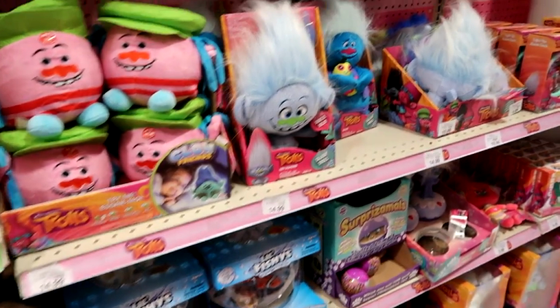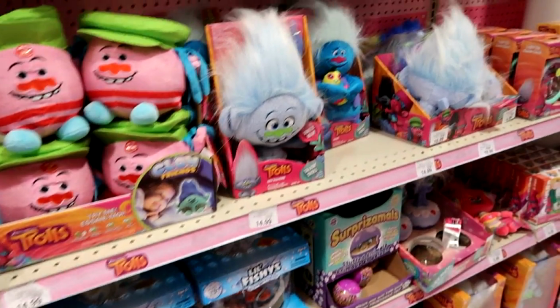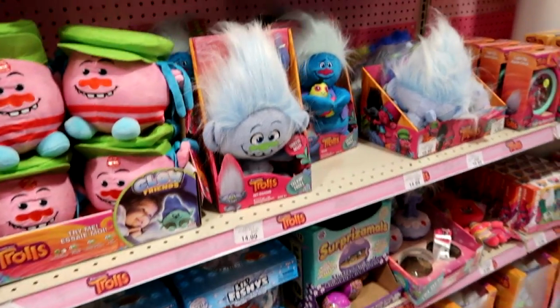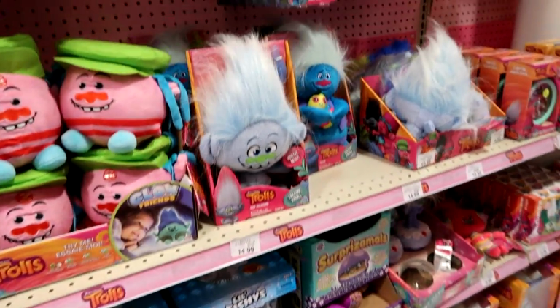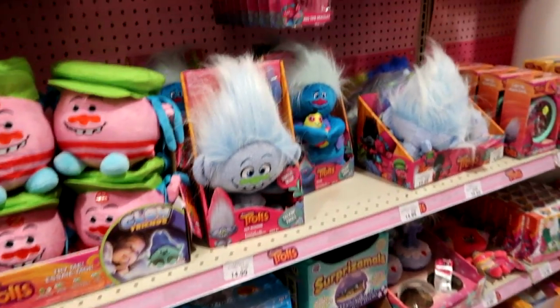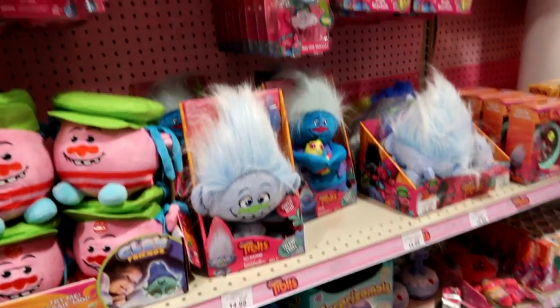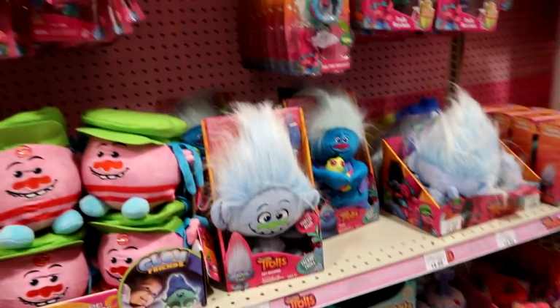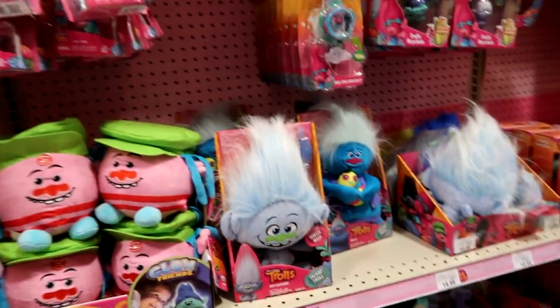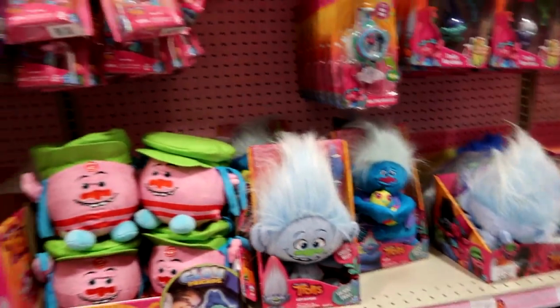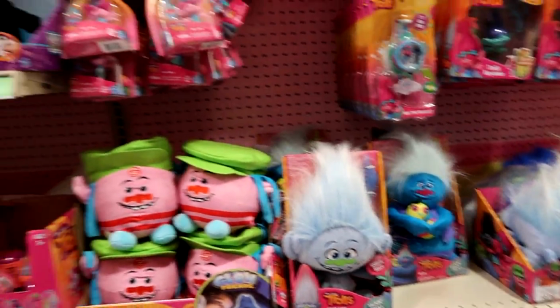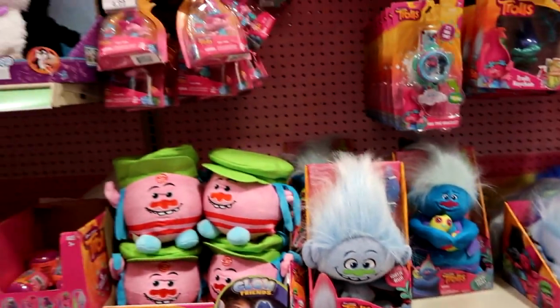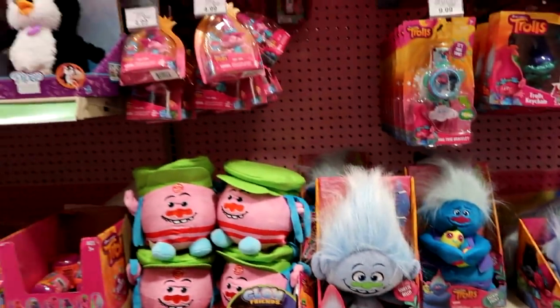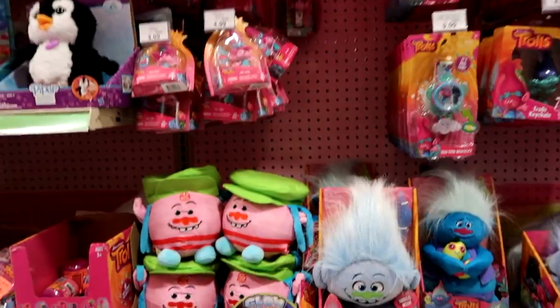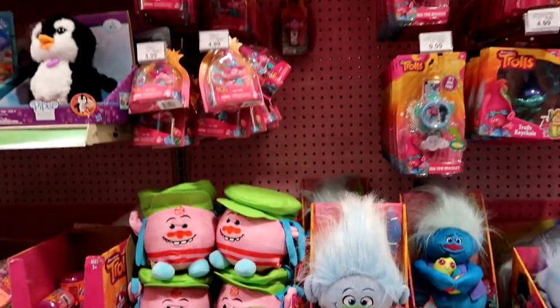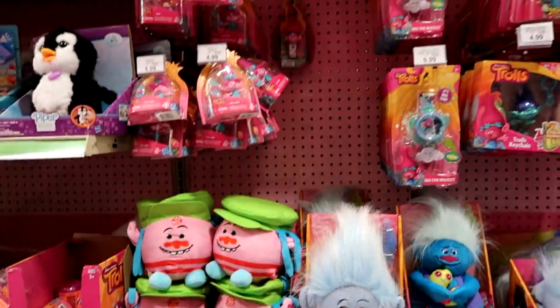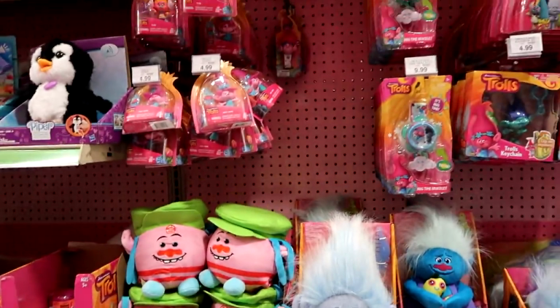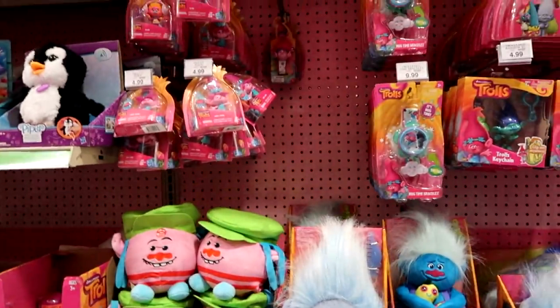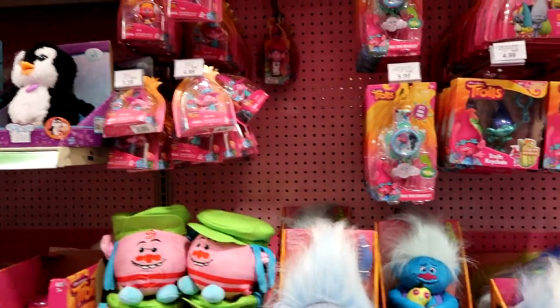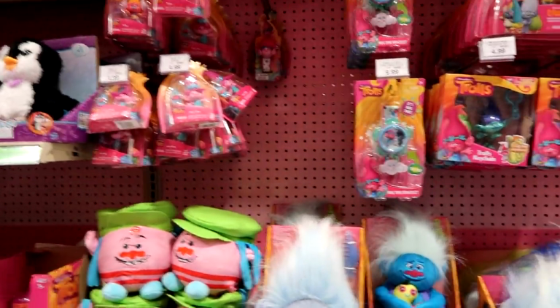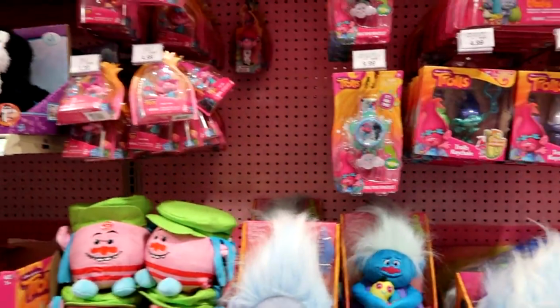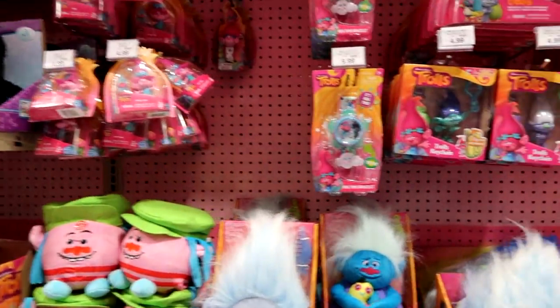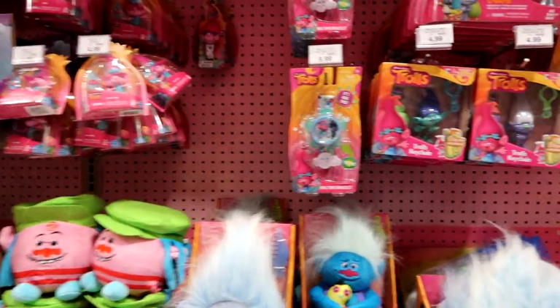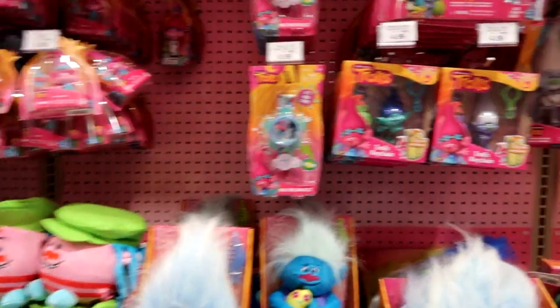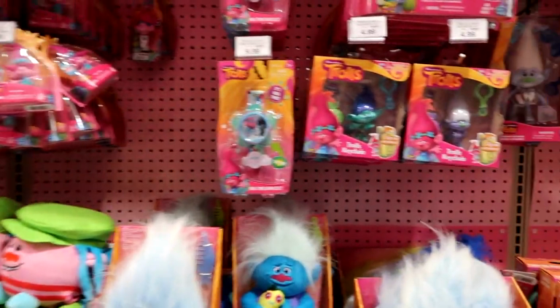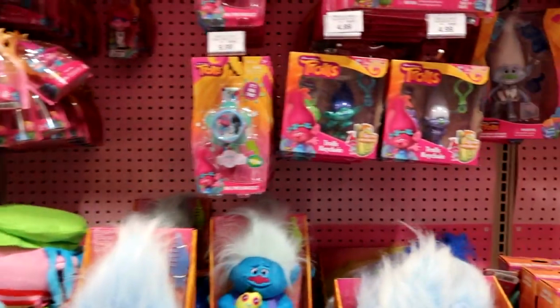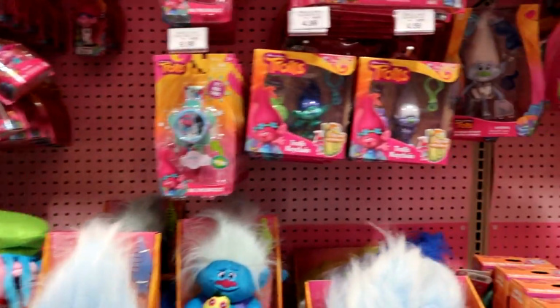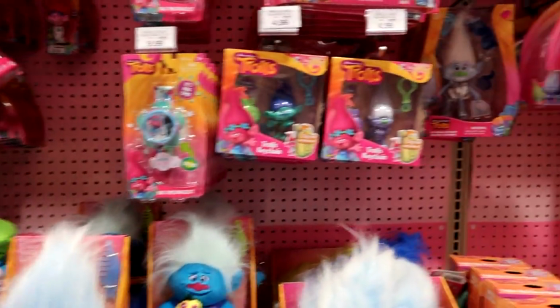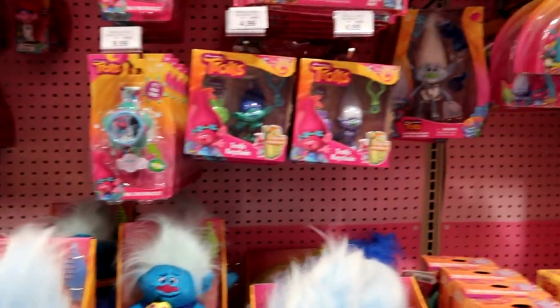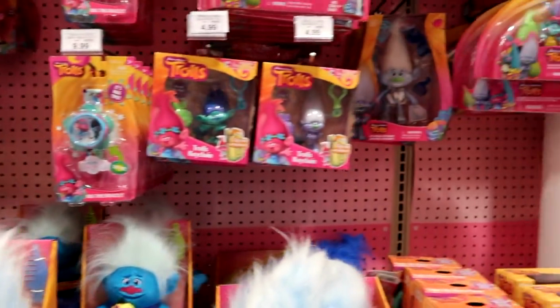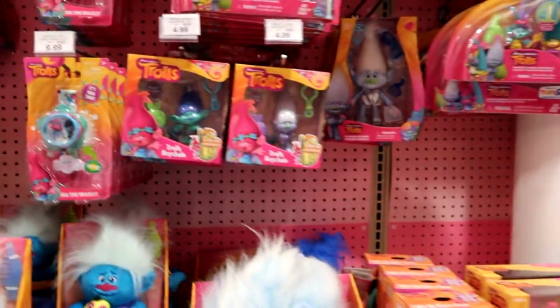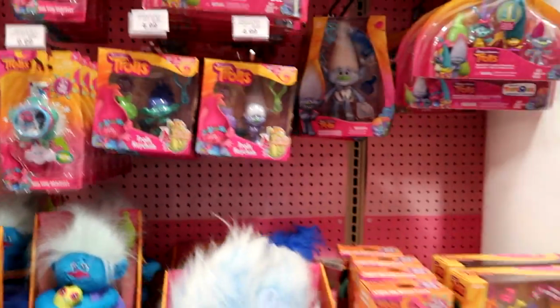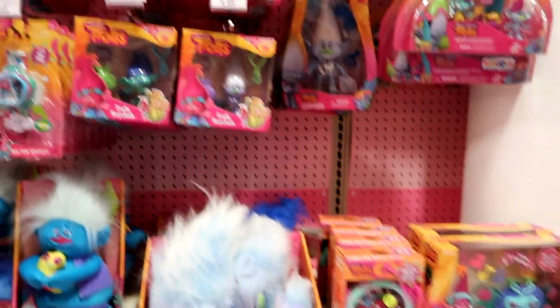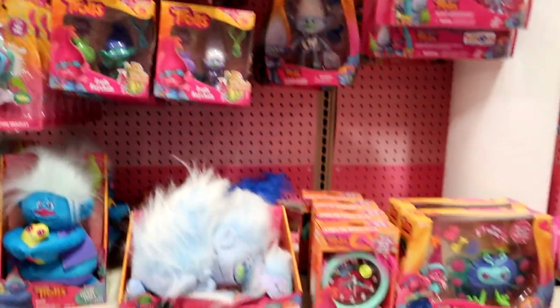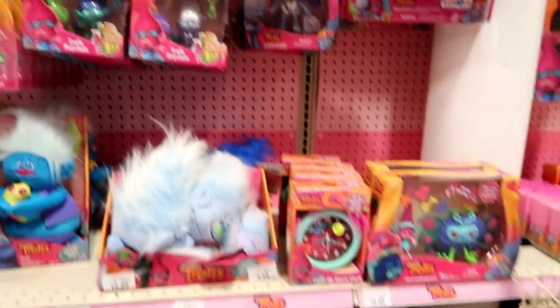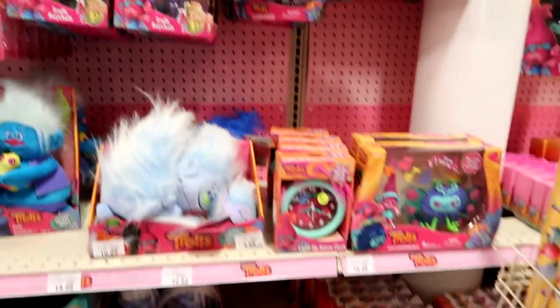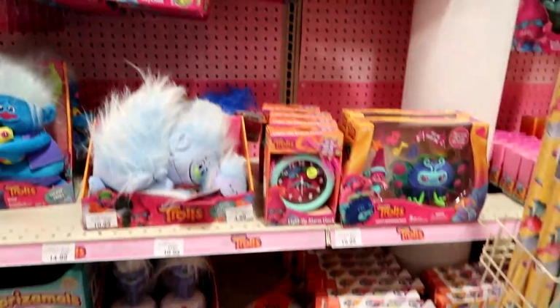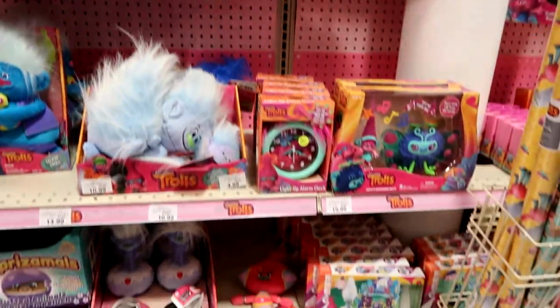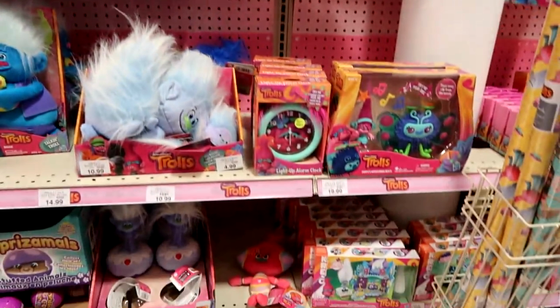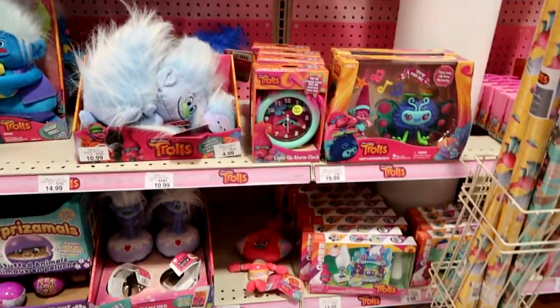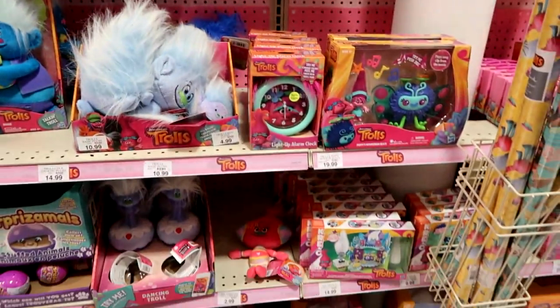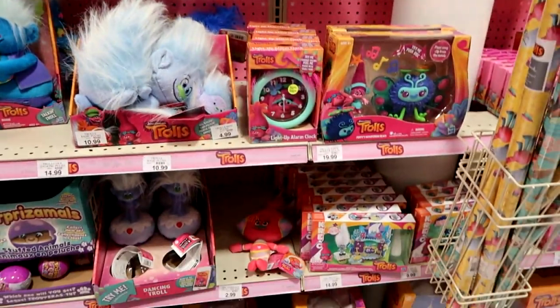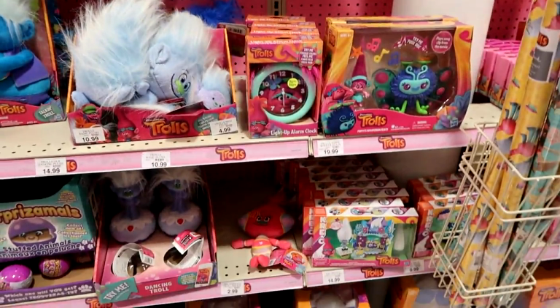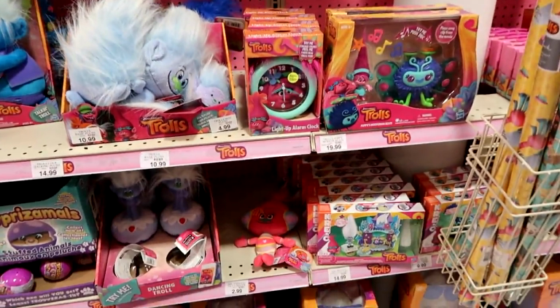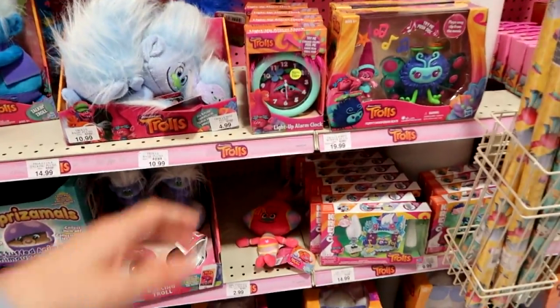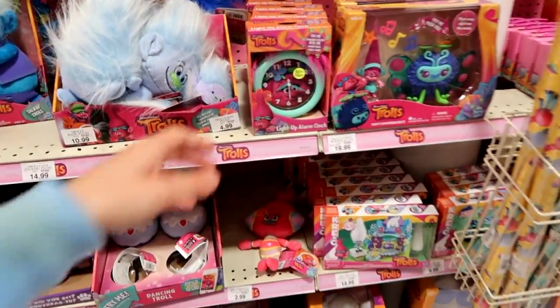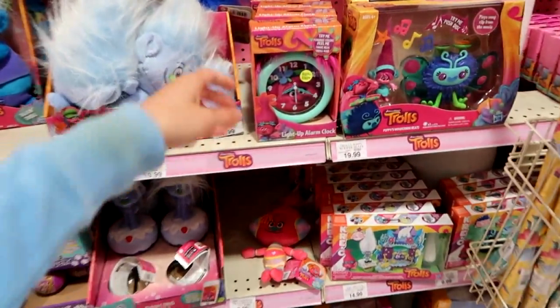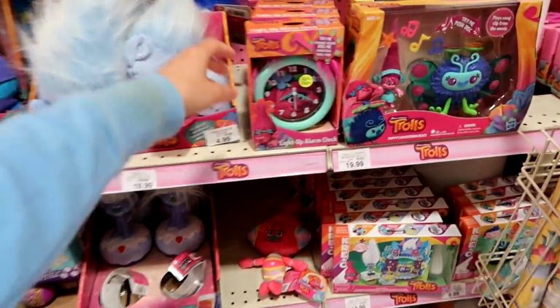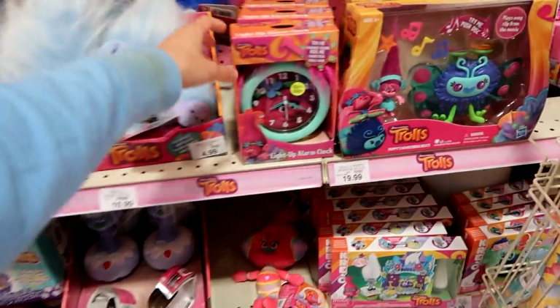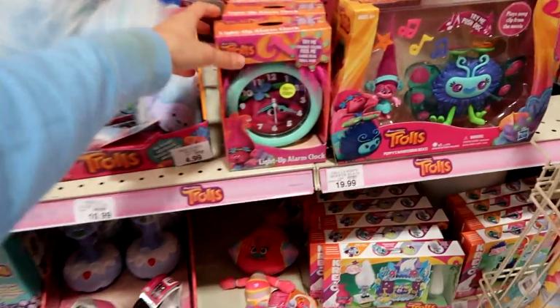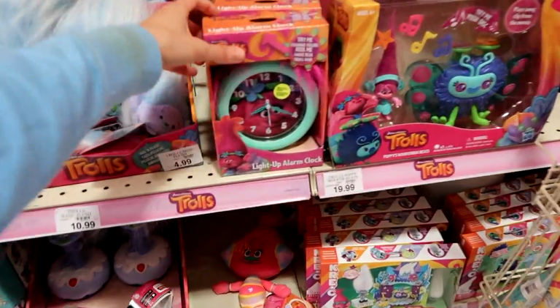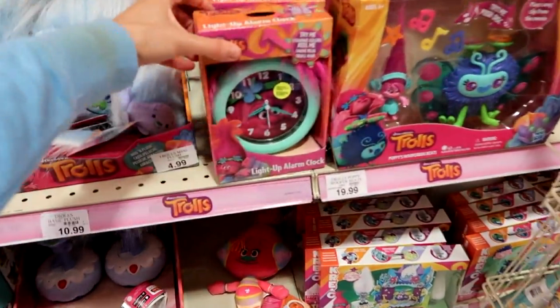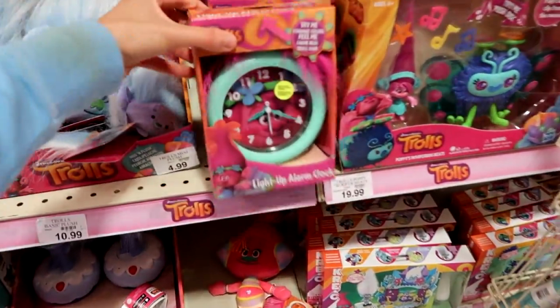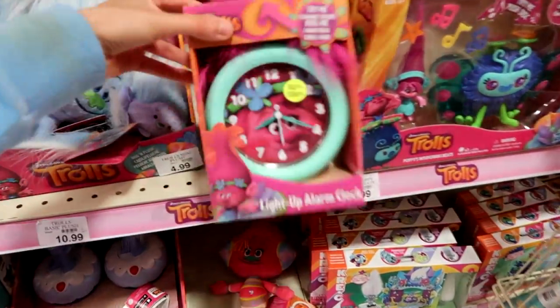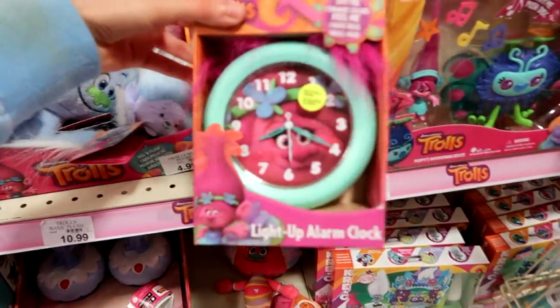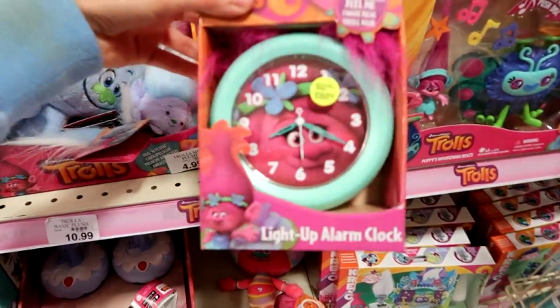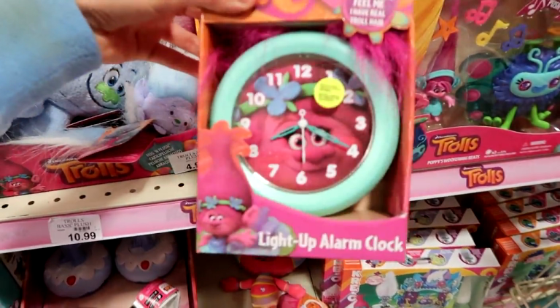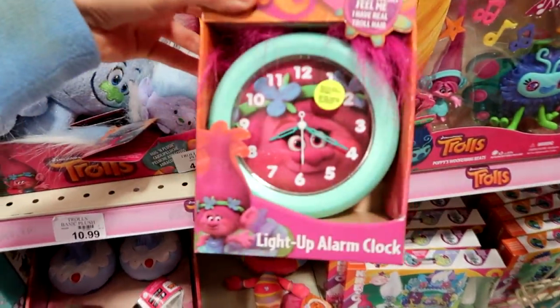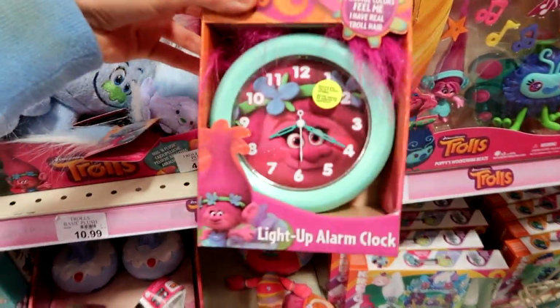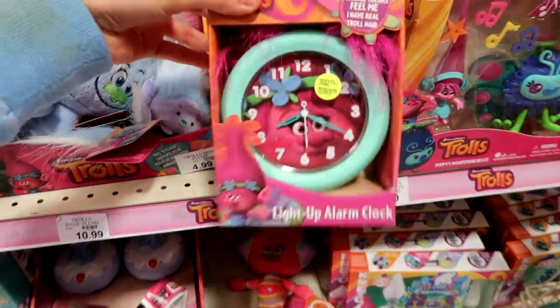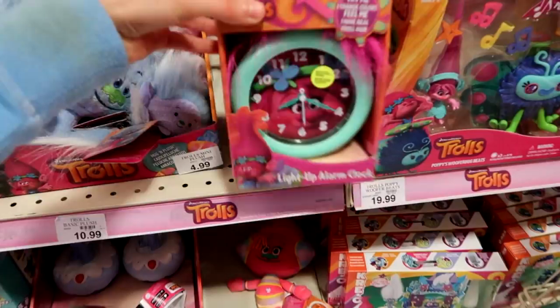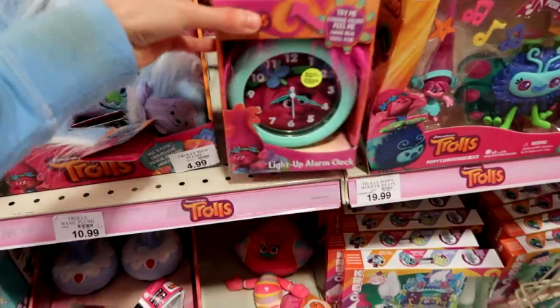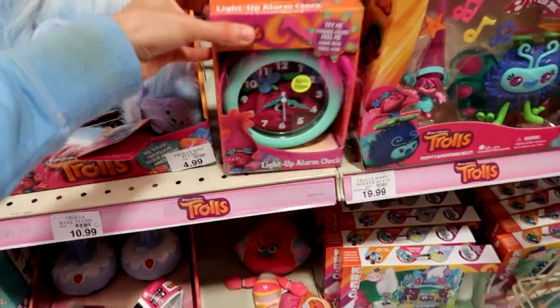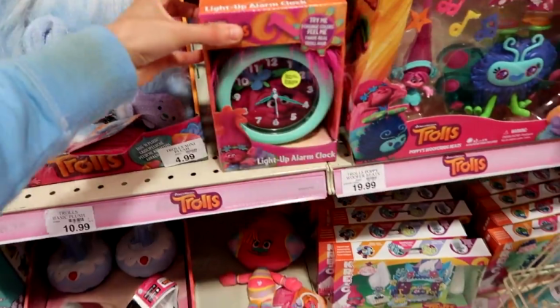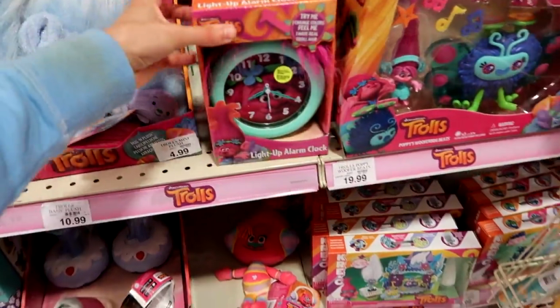Let's see — here's lots of Troll stuff. And oh, the good light-up alarm clock — that's so cute!